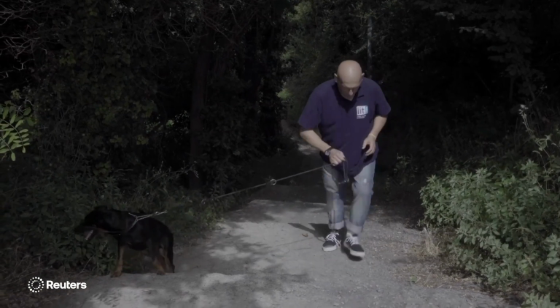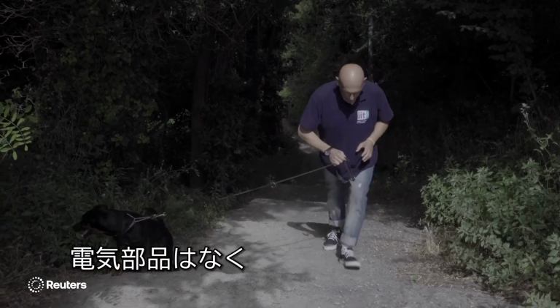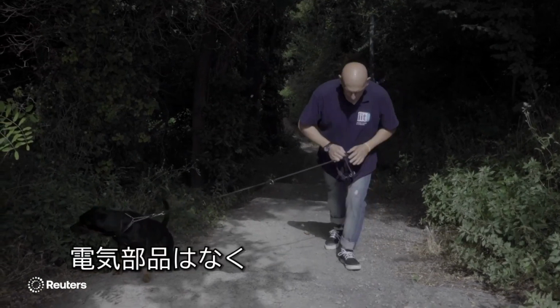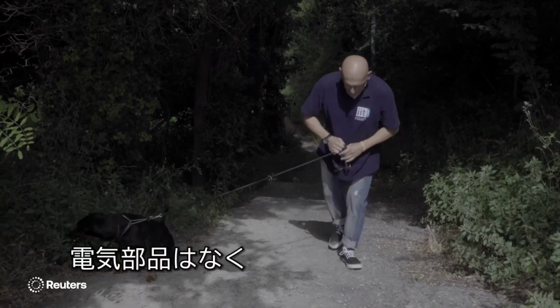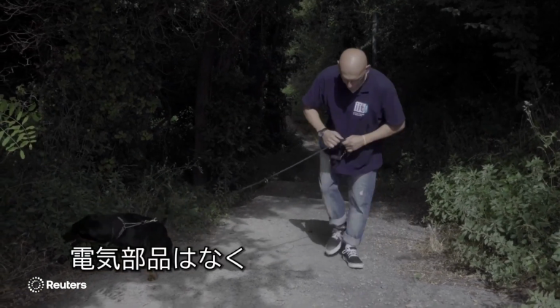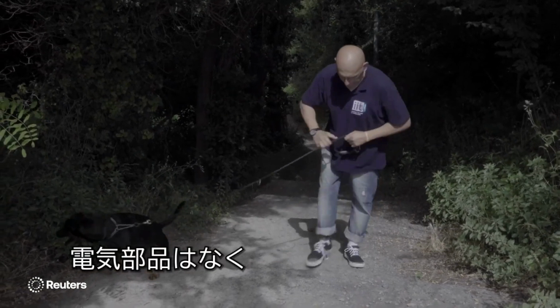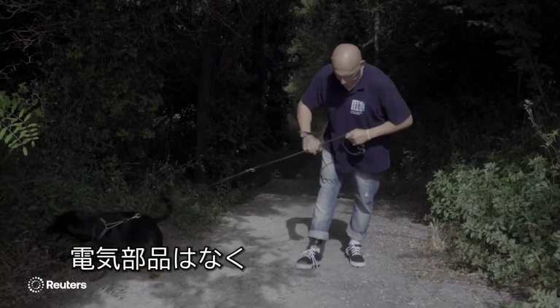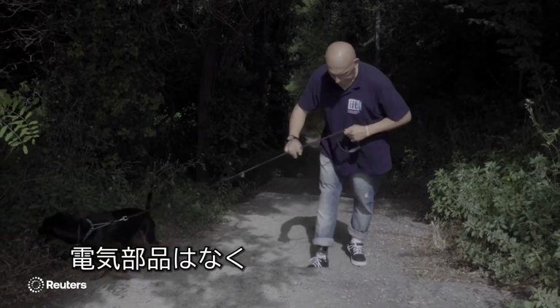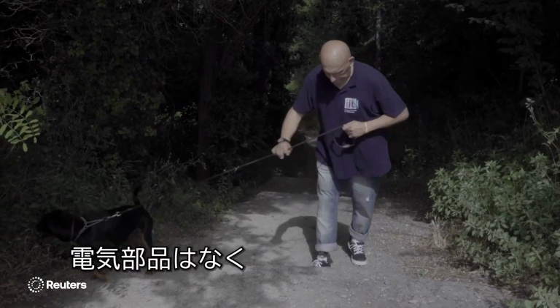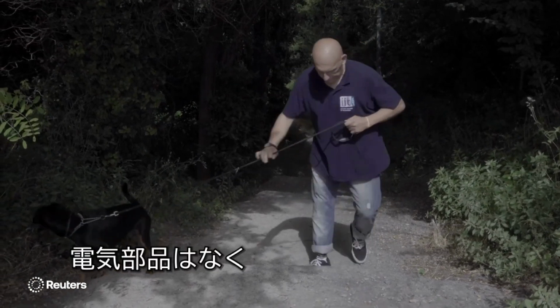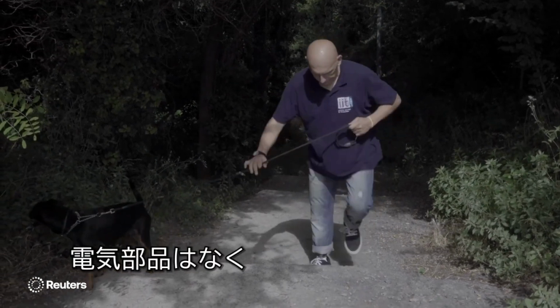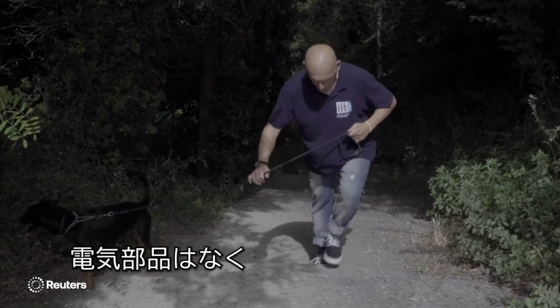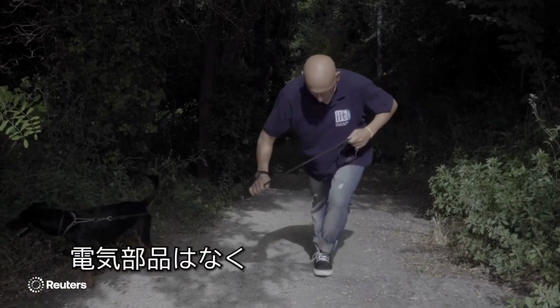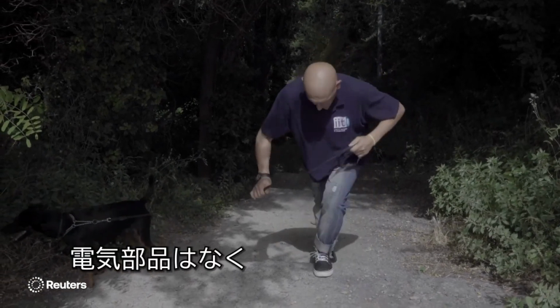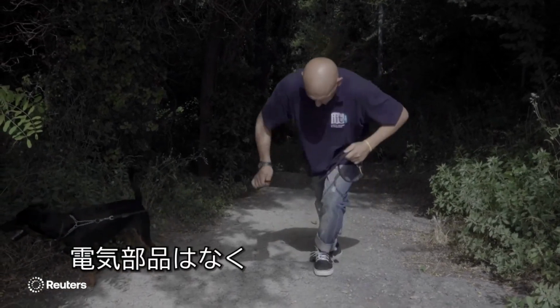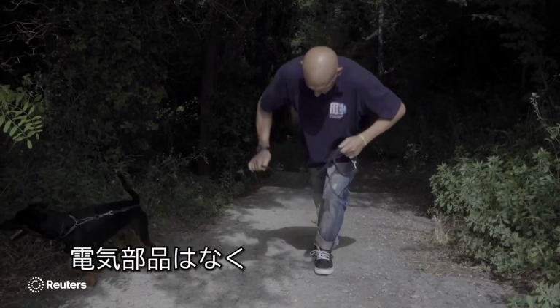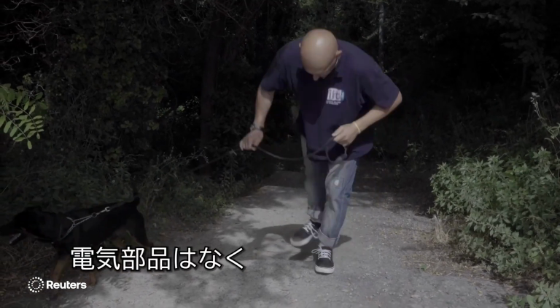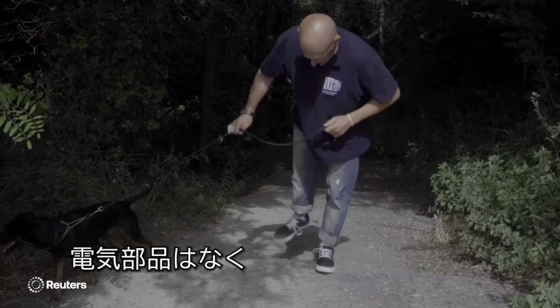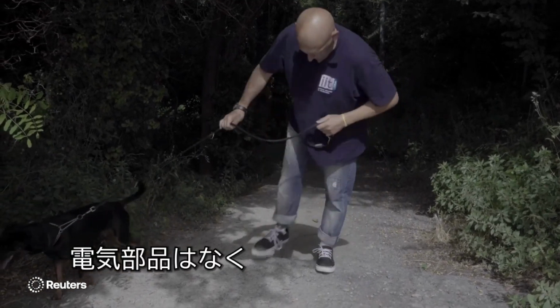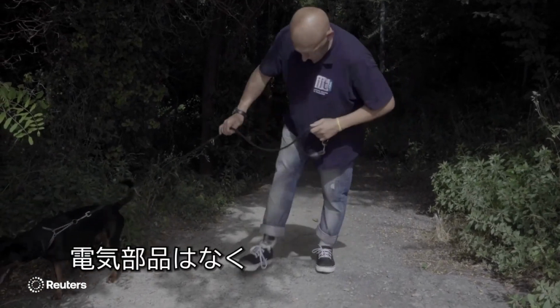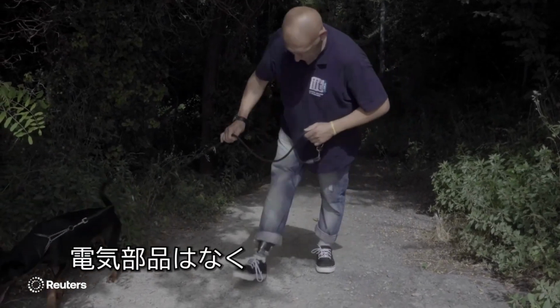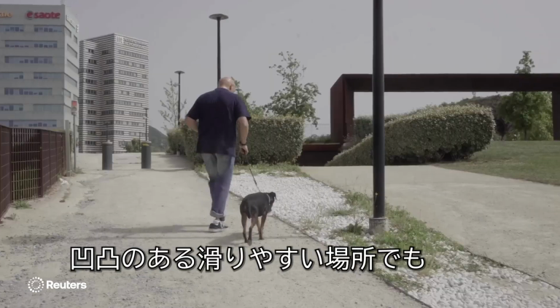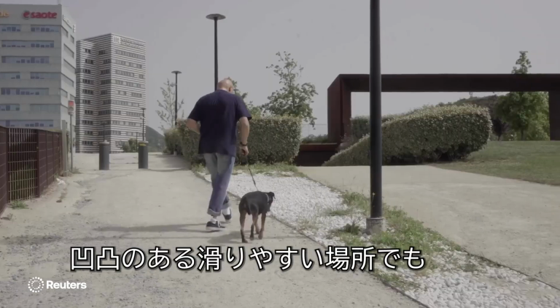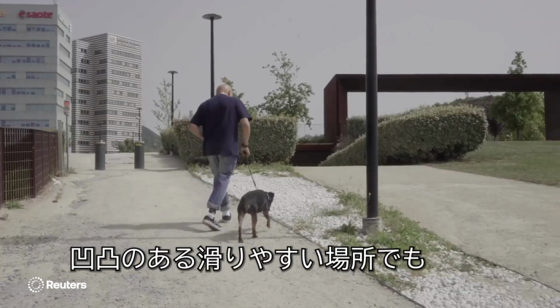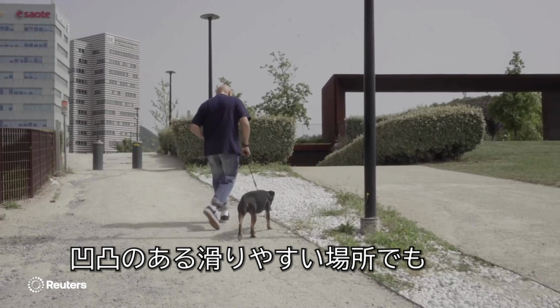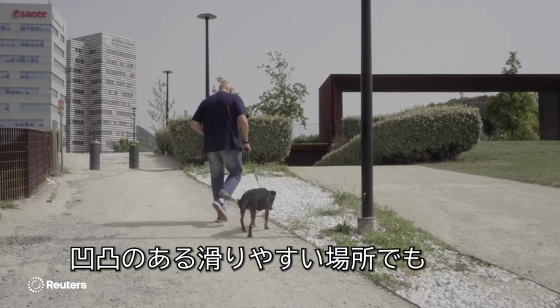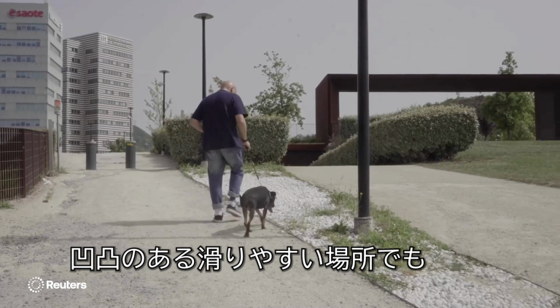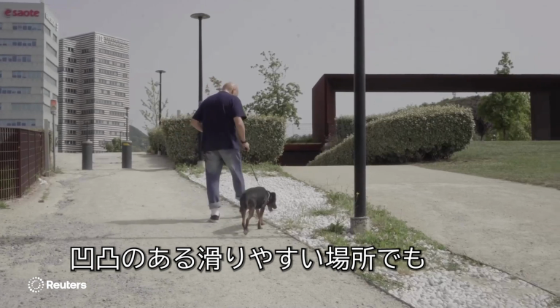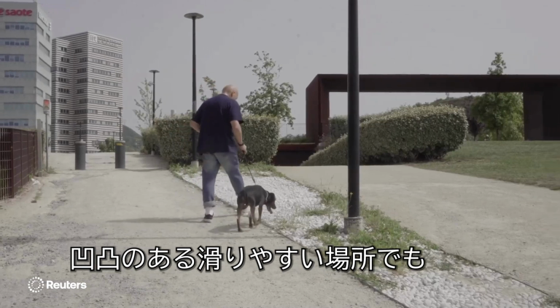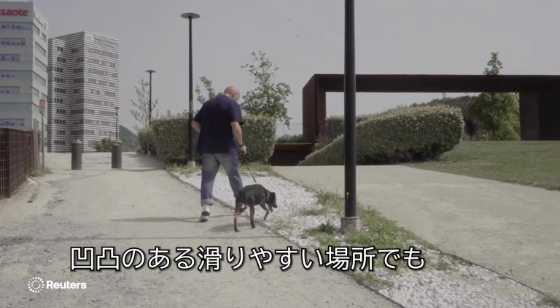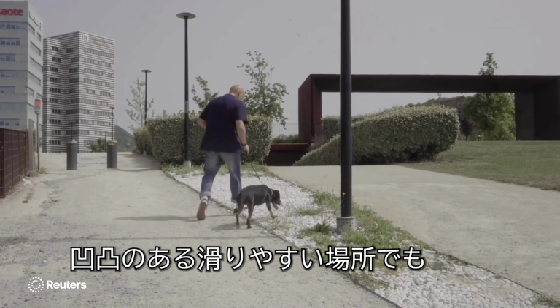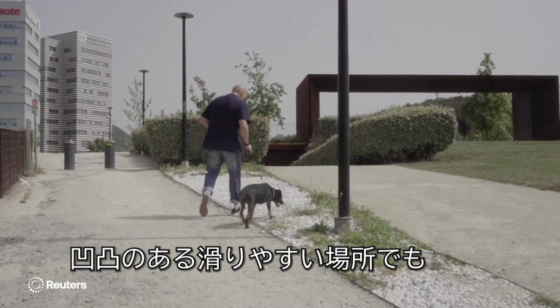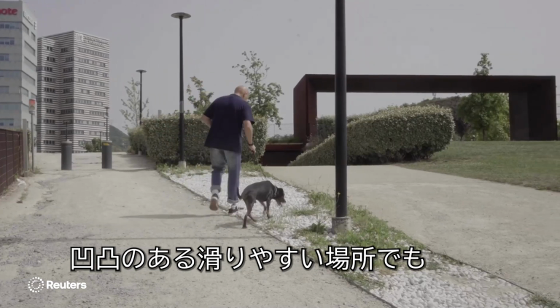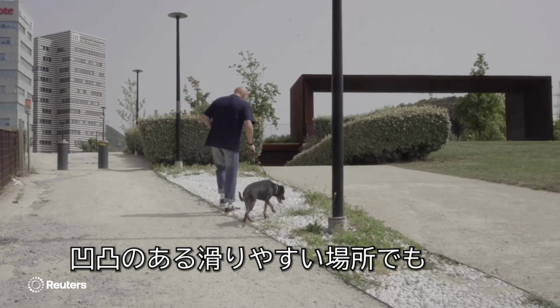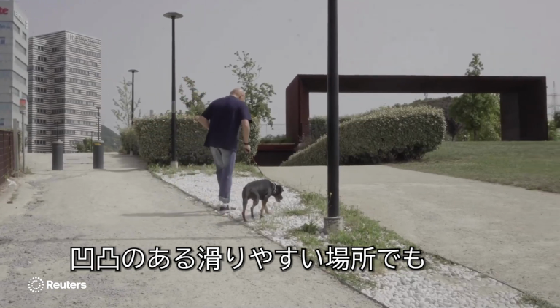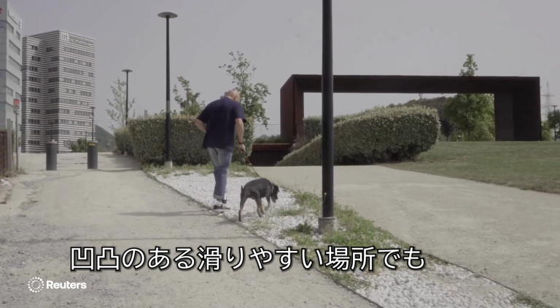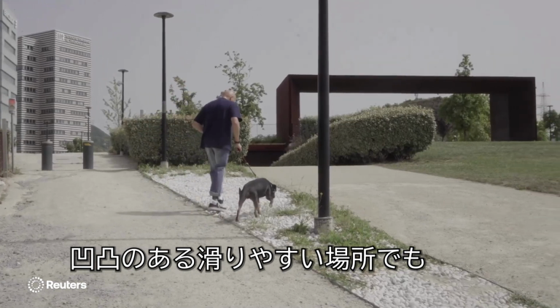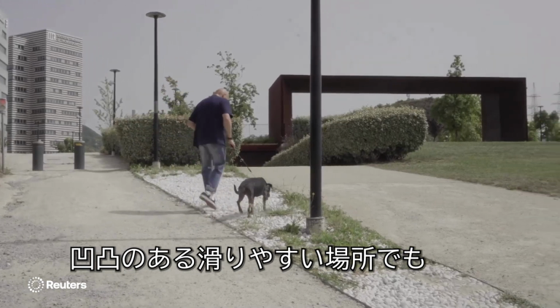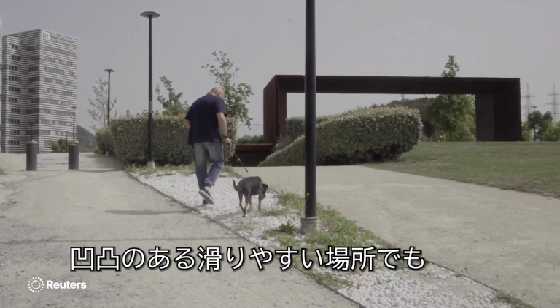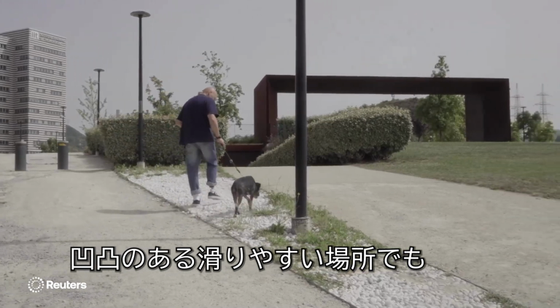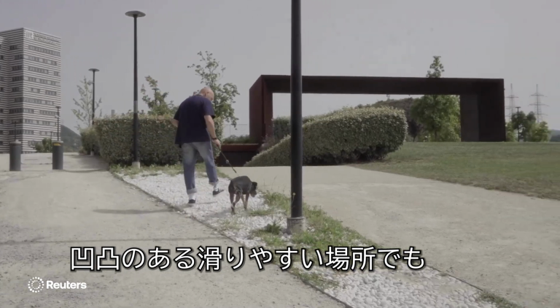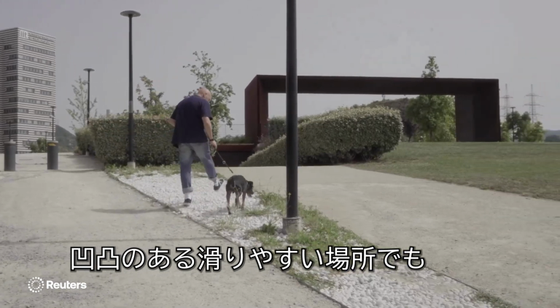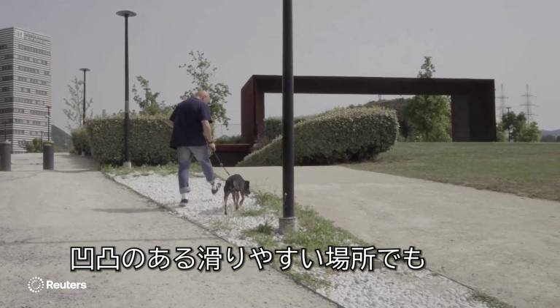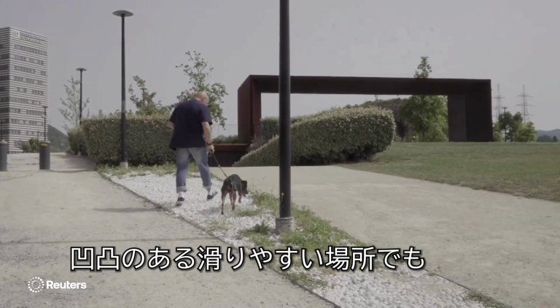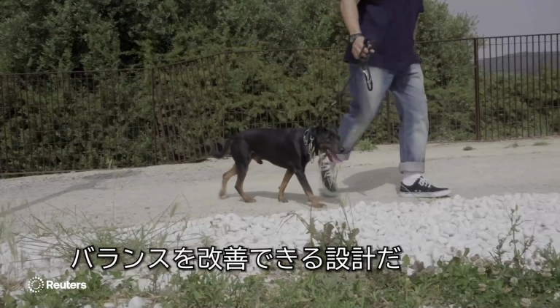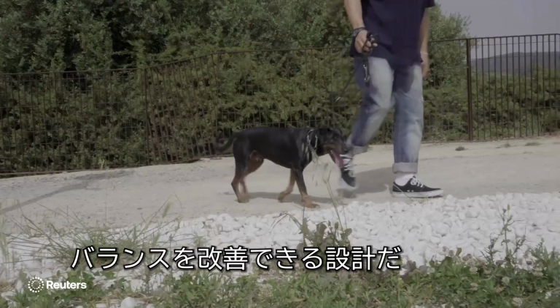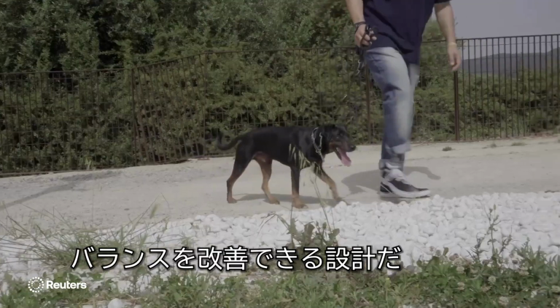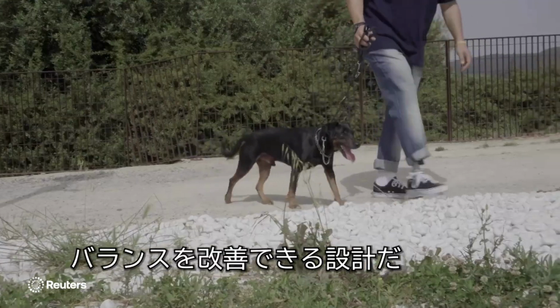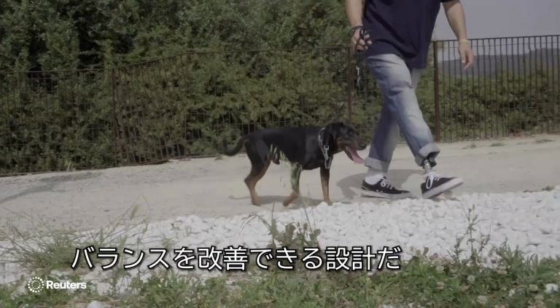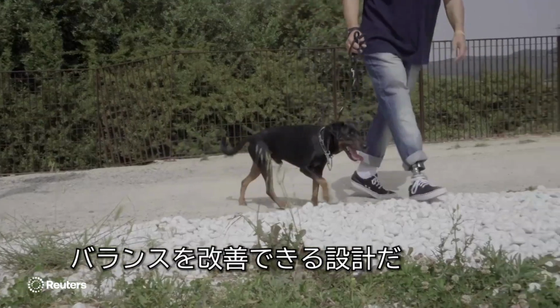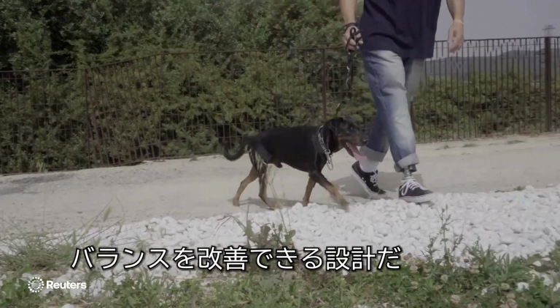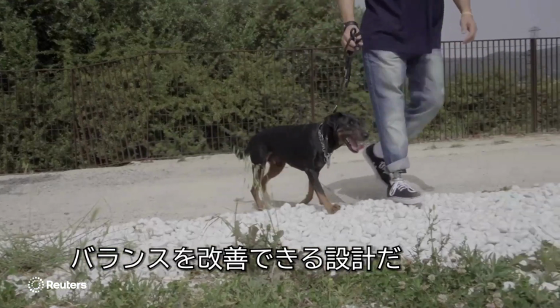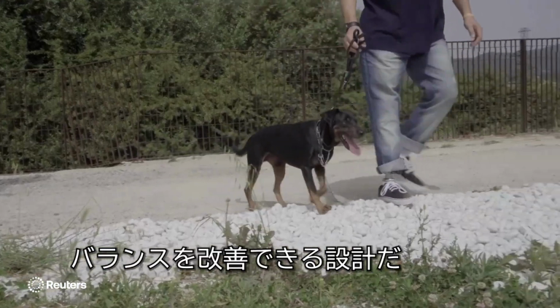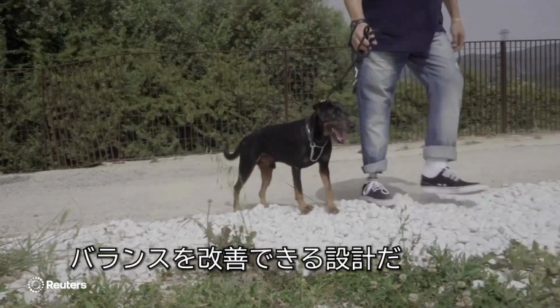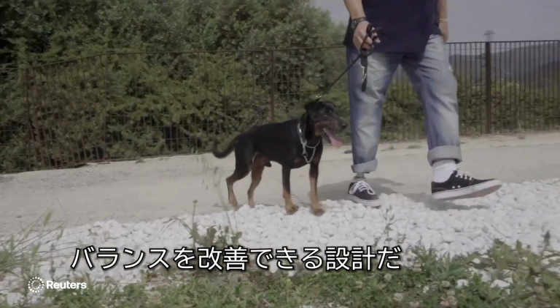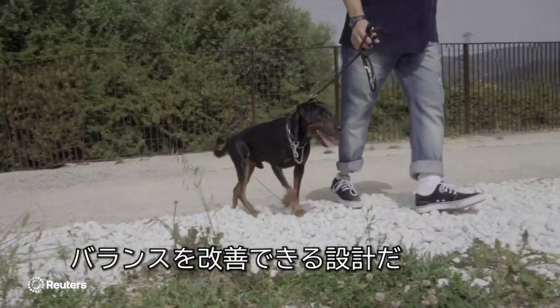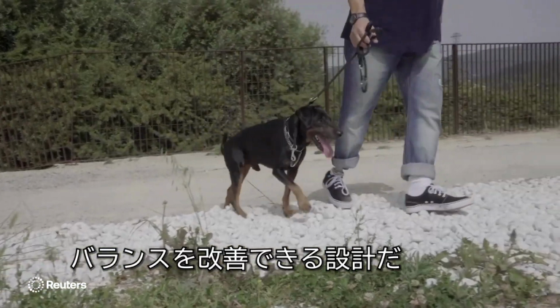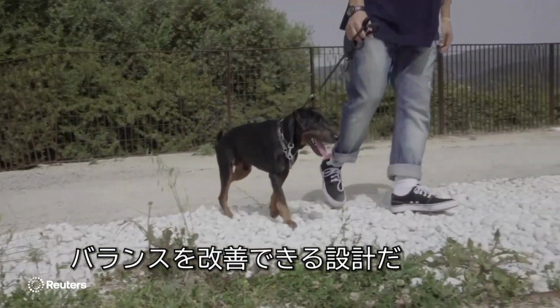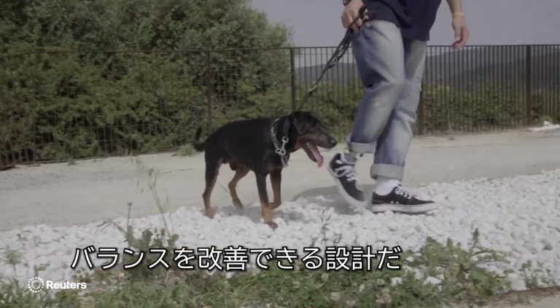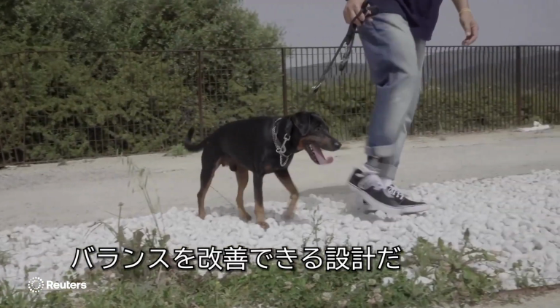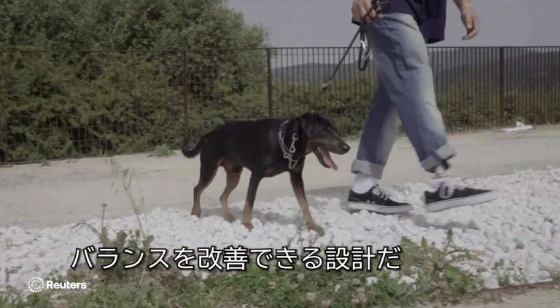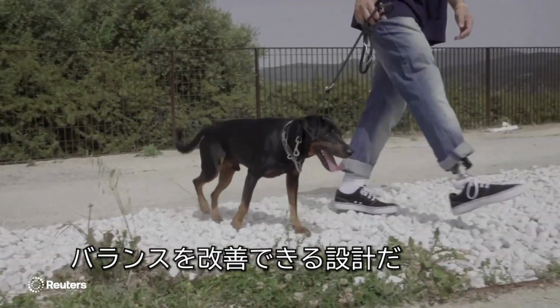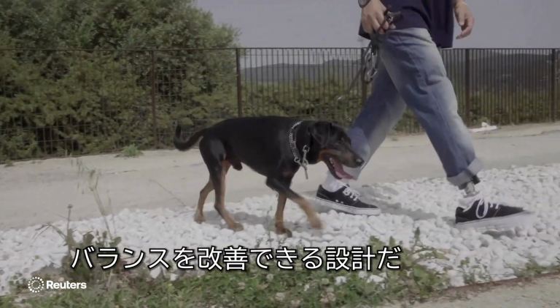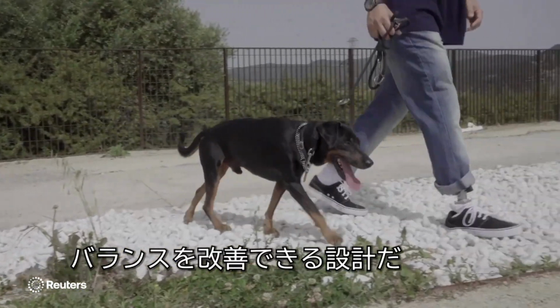The SoftFoot Pro has no electrical parts and was specifically designed to help improve the user's balance on uneven and slippery terrain.